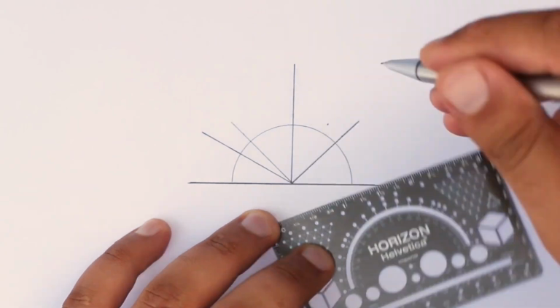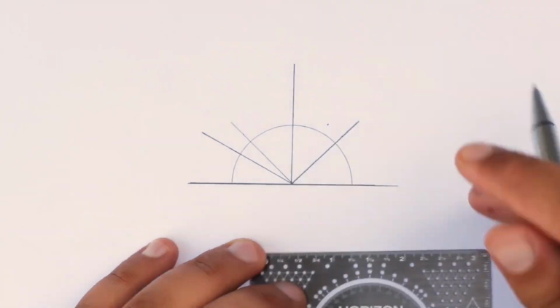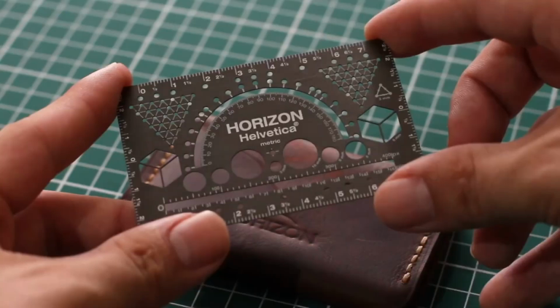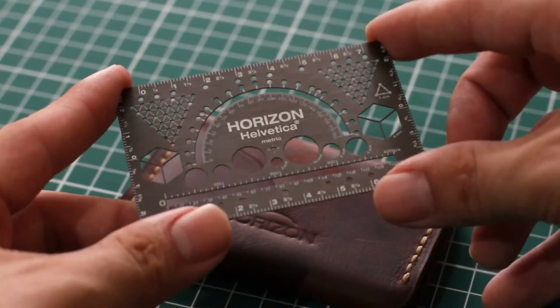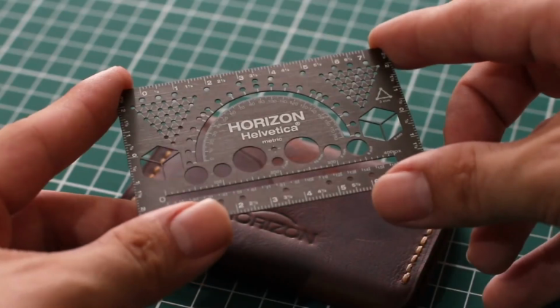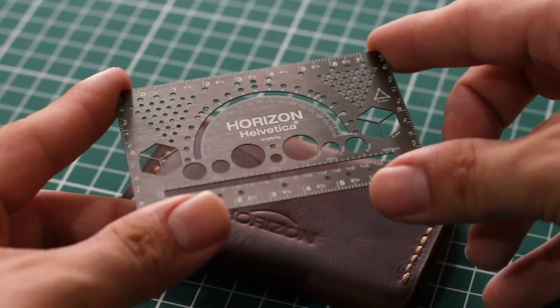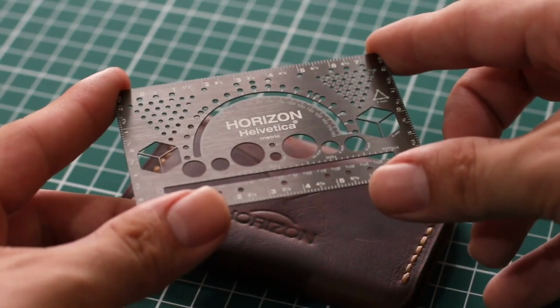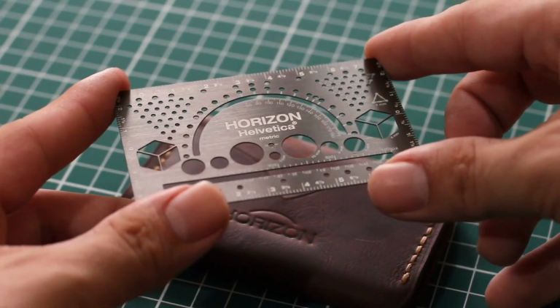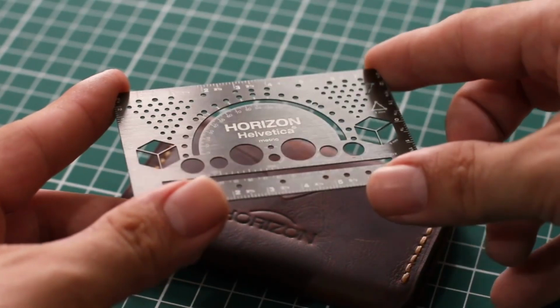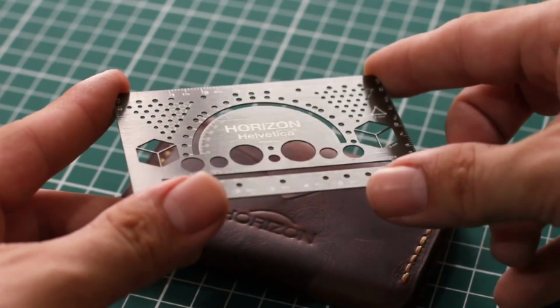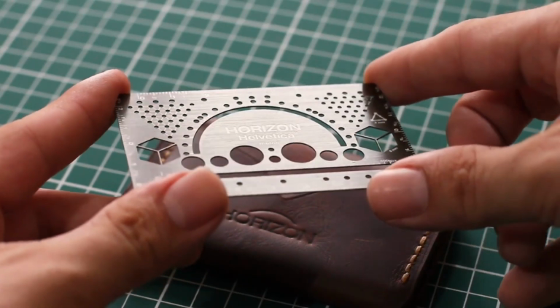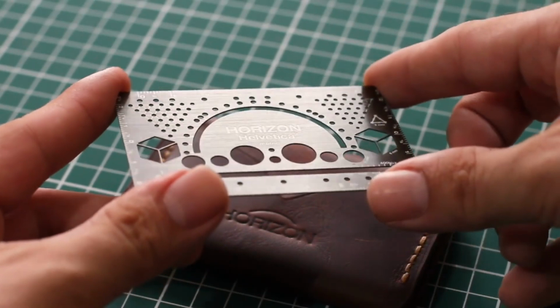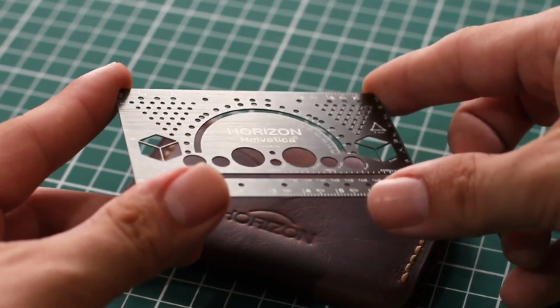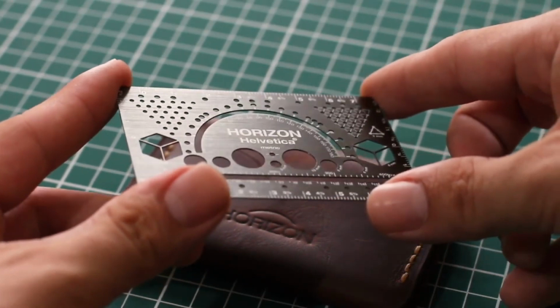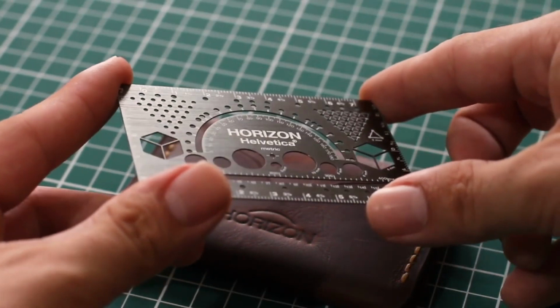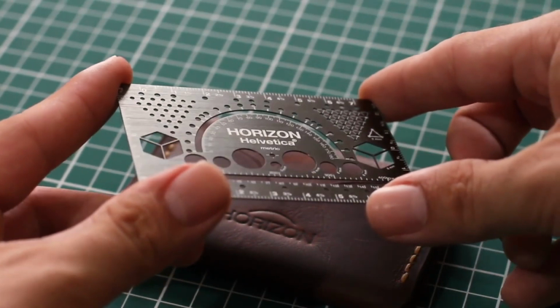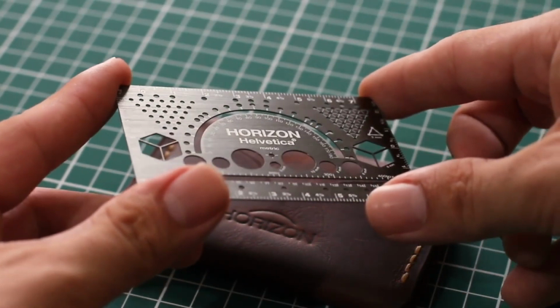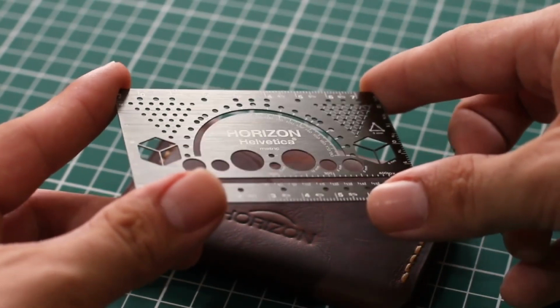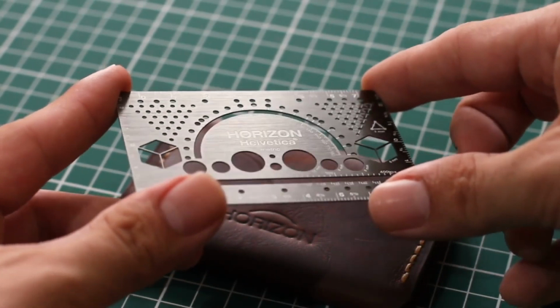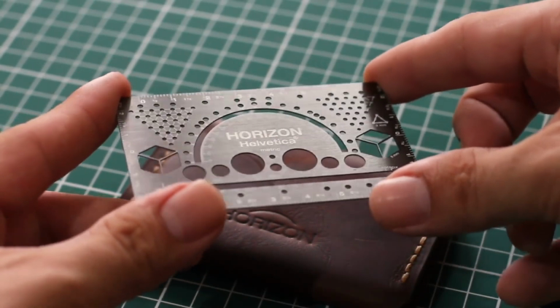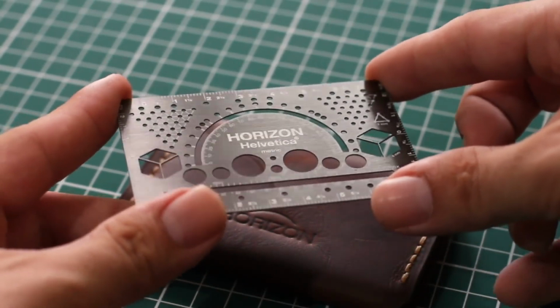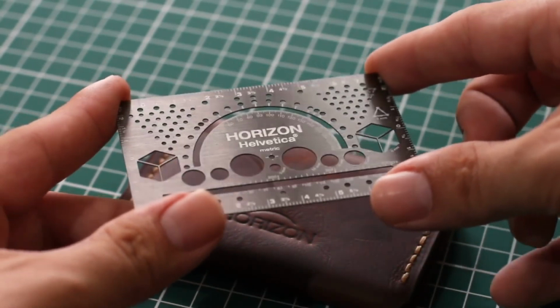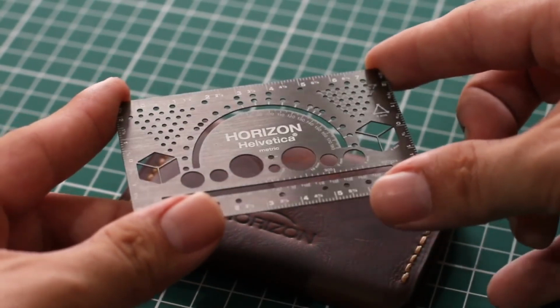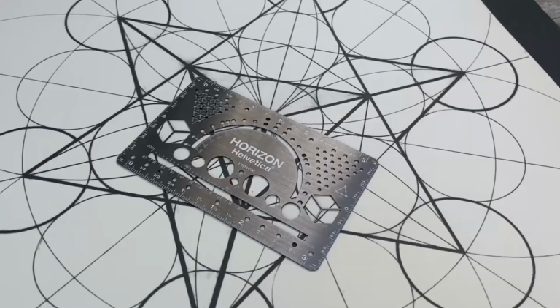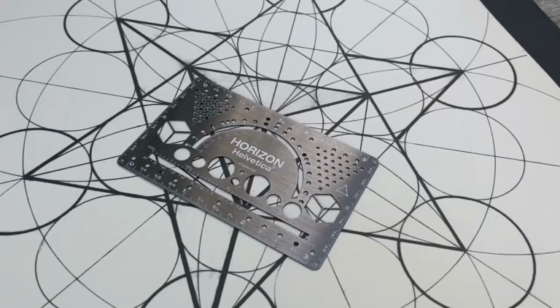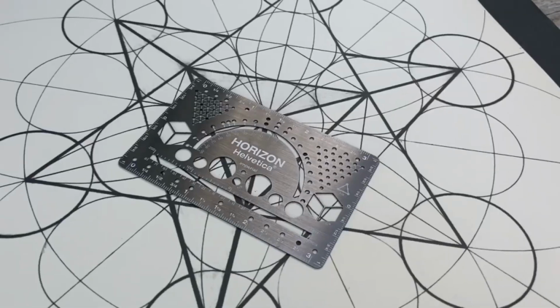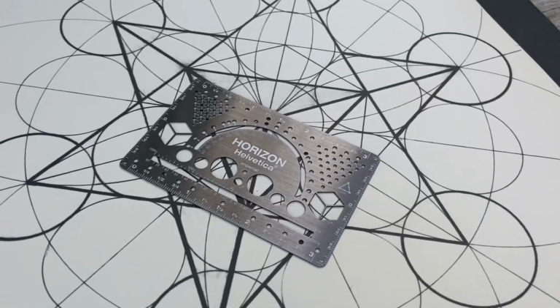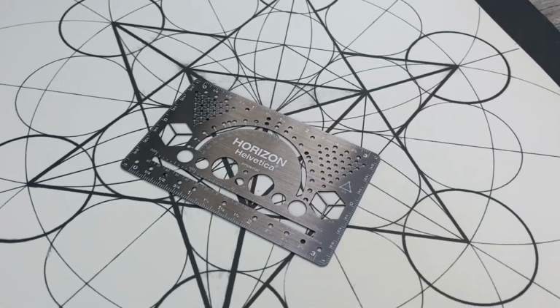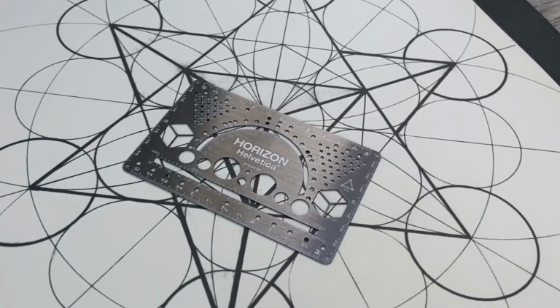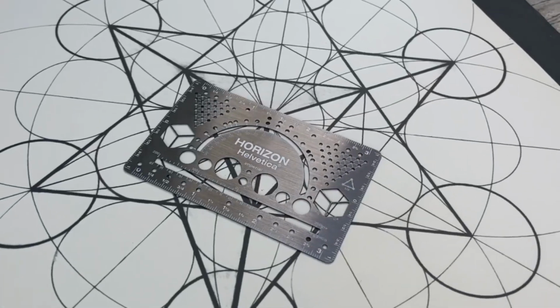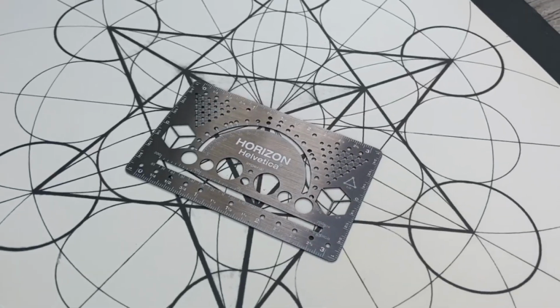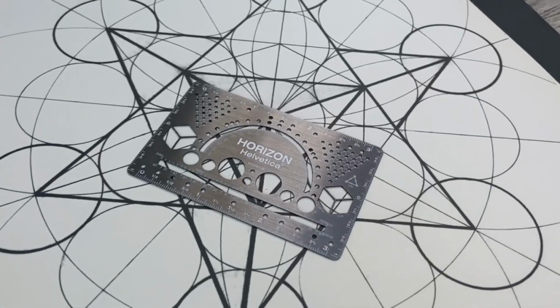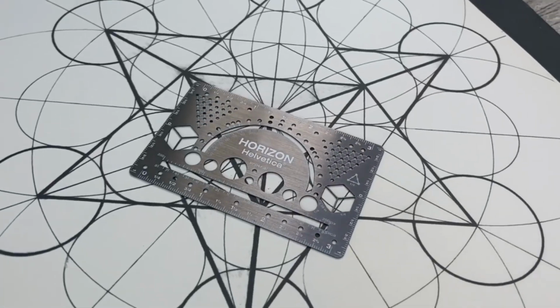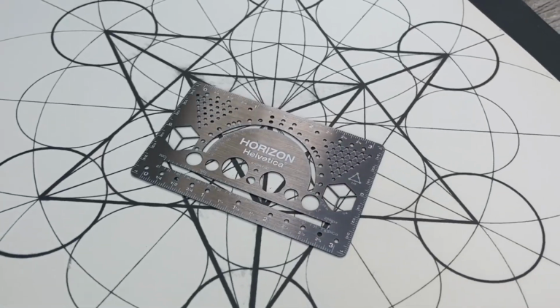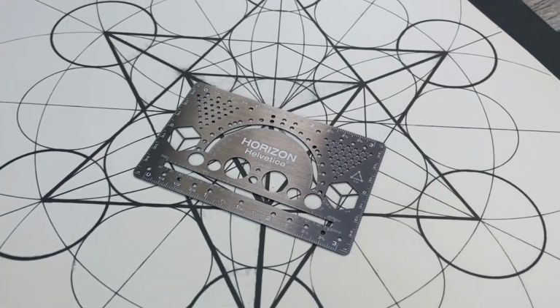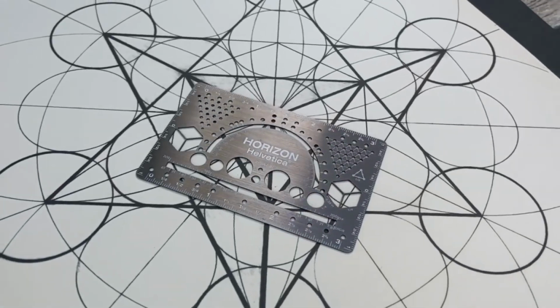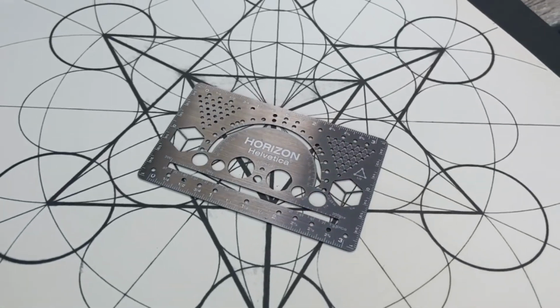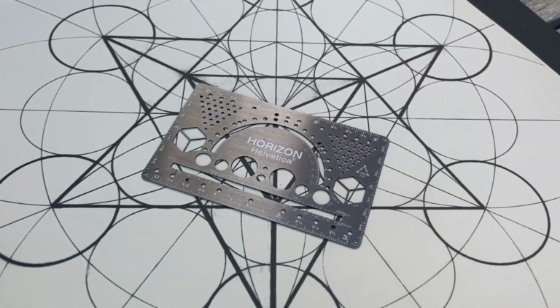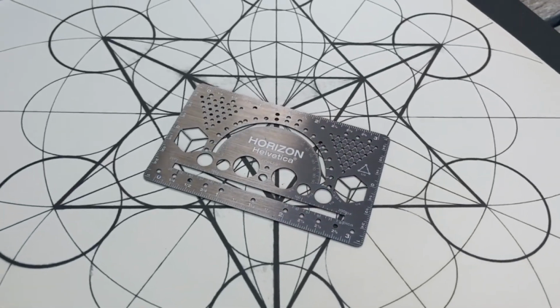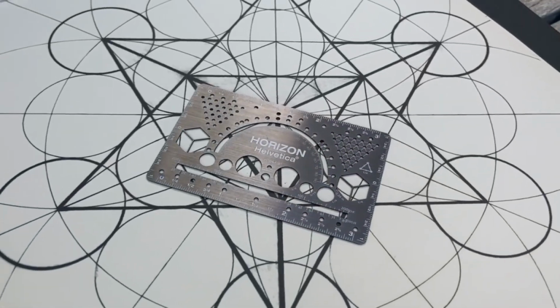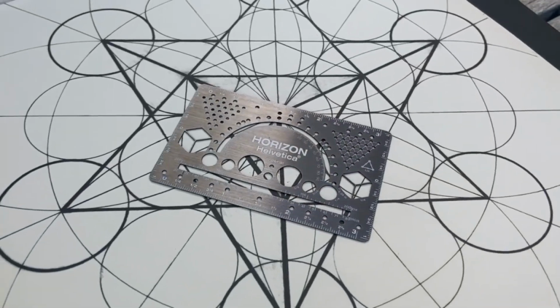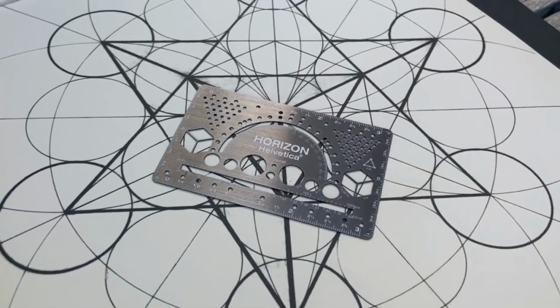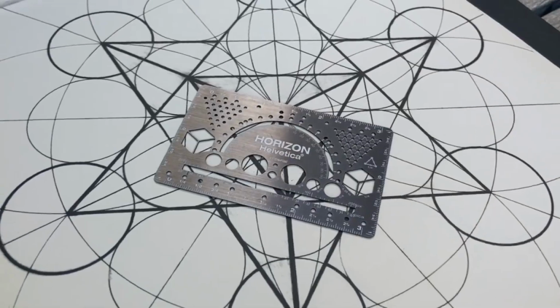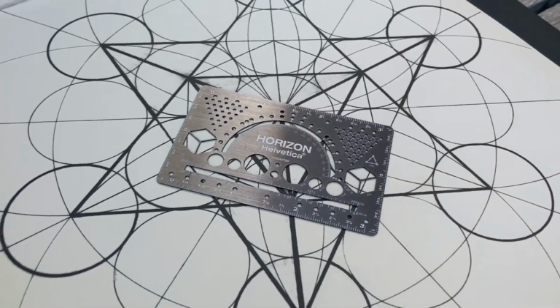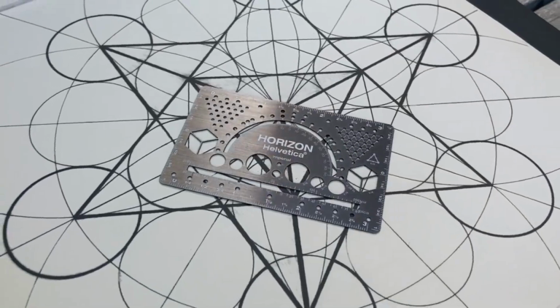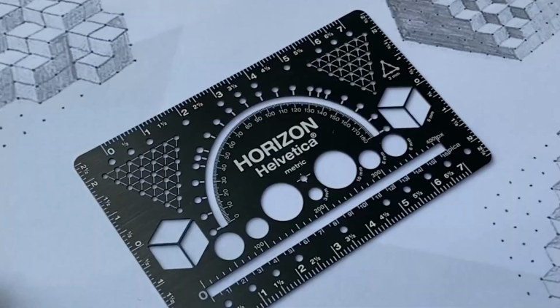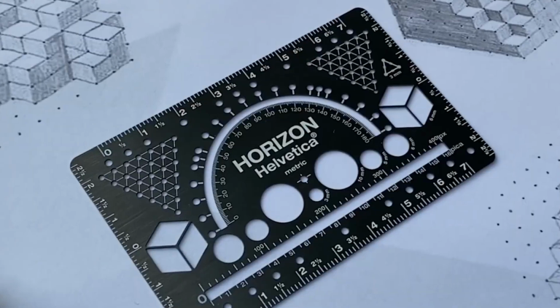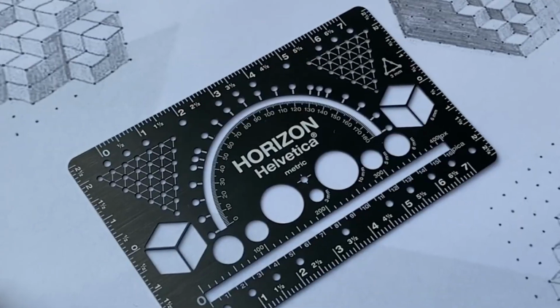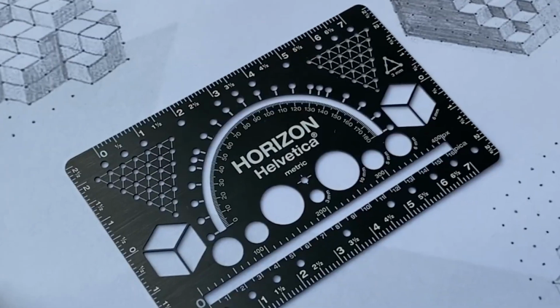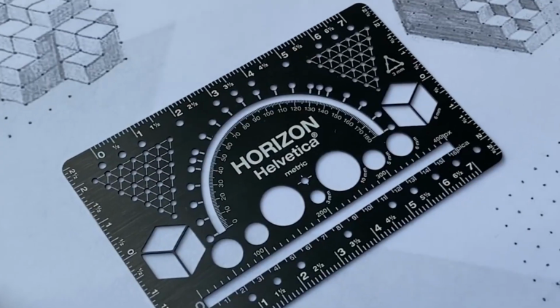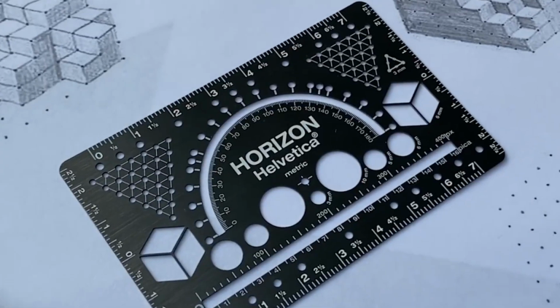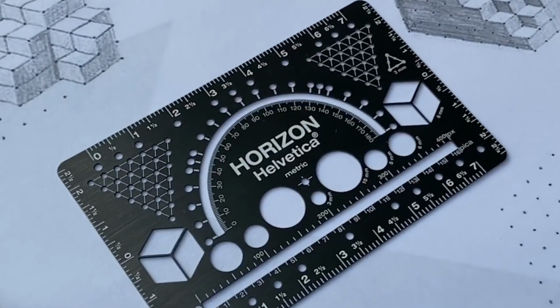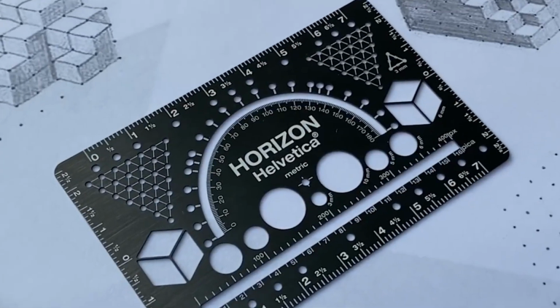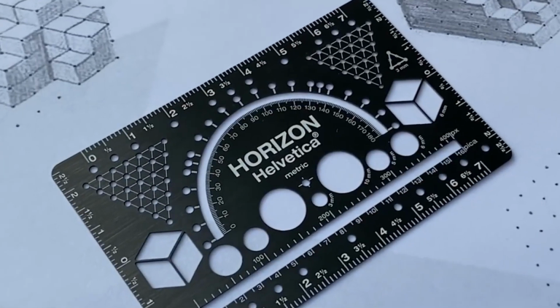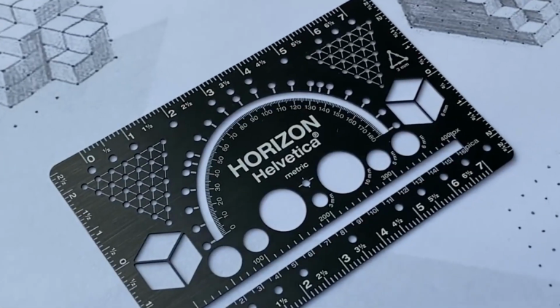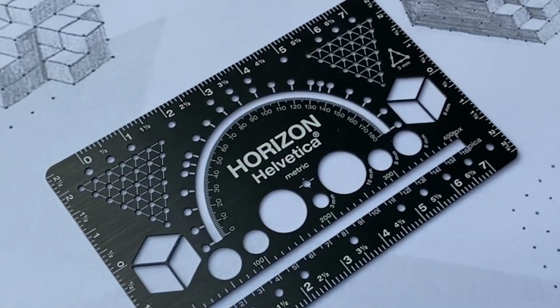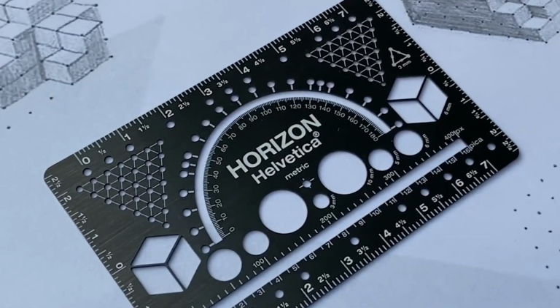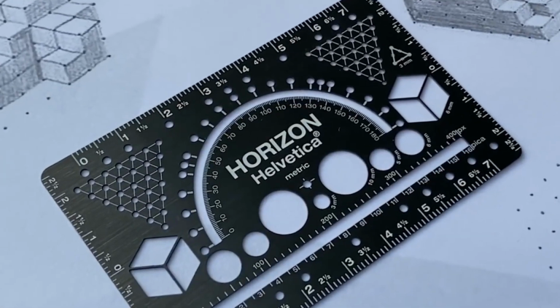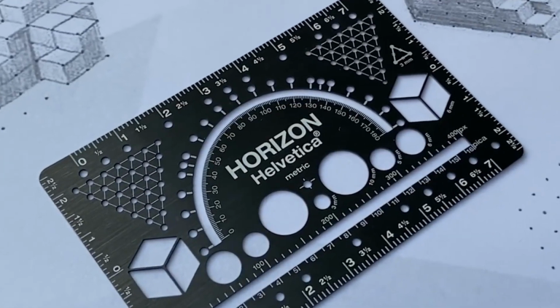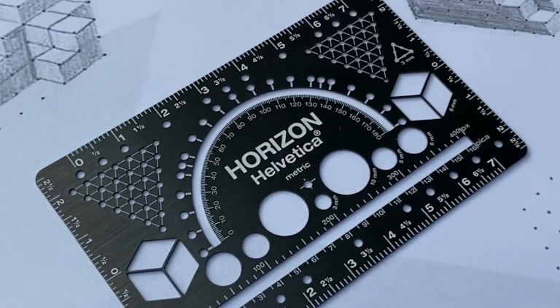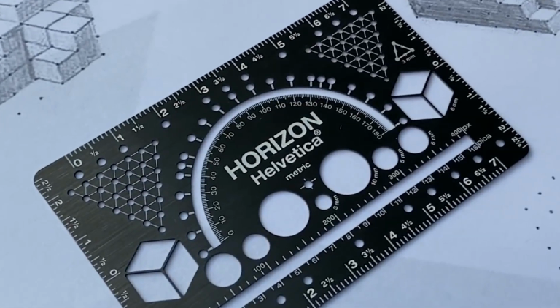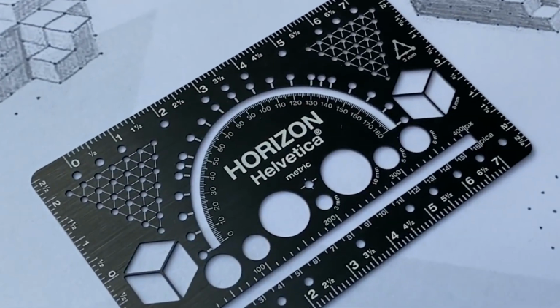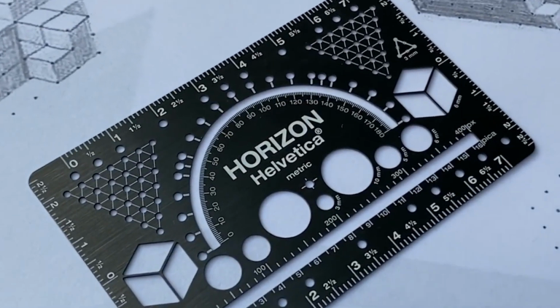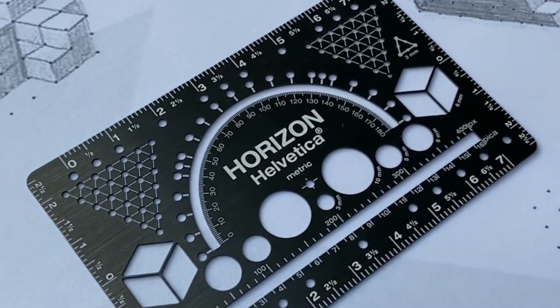It has a compass feature to draw smooth circles and a protractor to find right angles. It is made from stainless steel. It will help you increase your productivity with its all-in-one design, wherever you are.